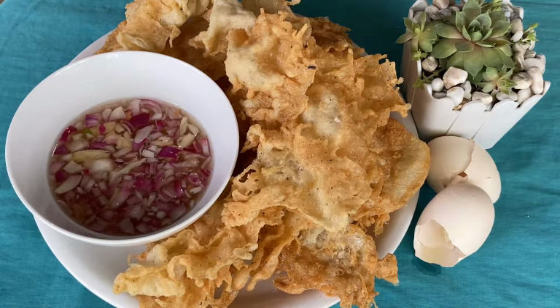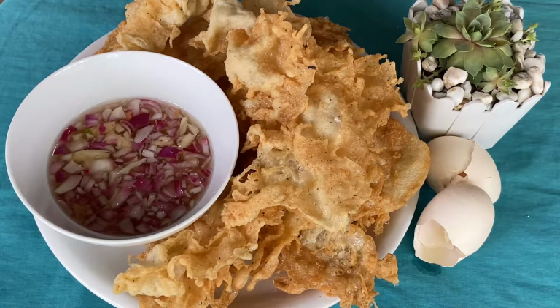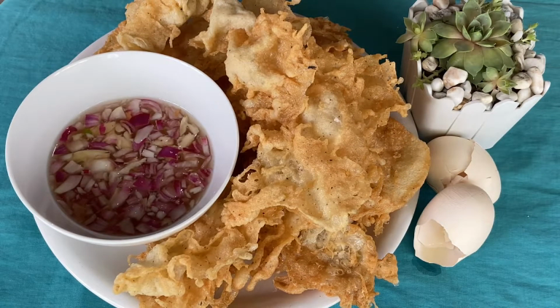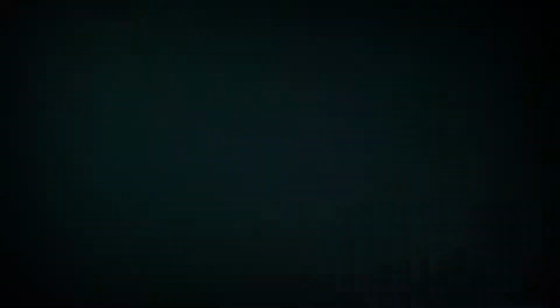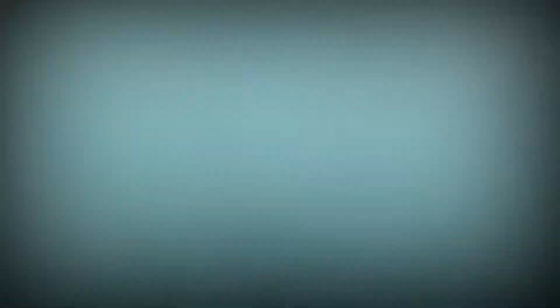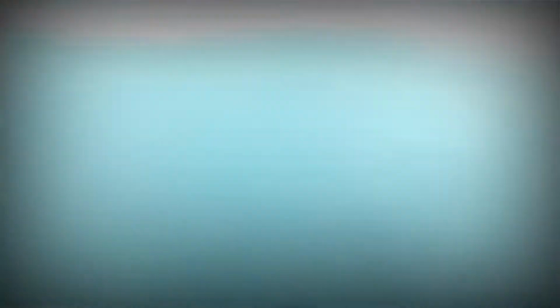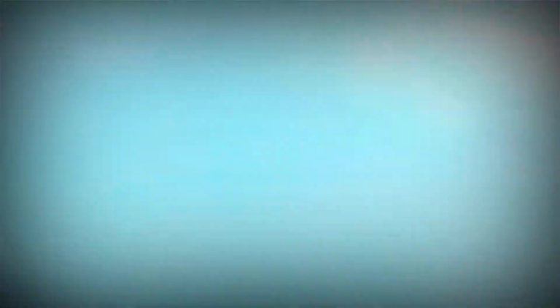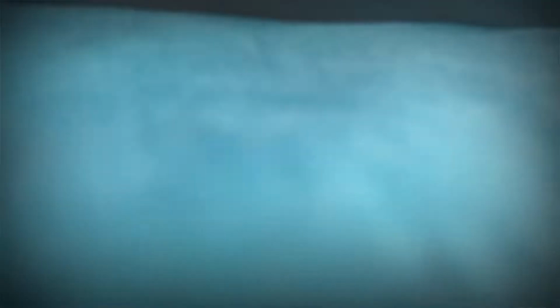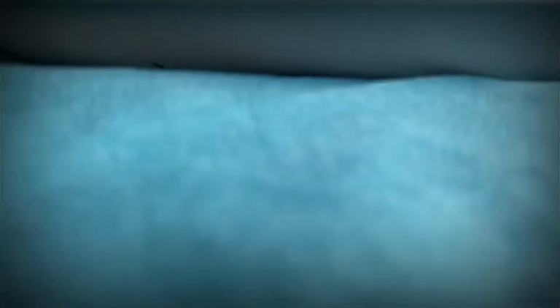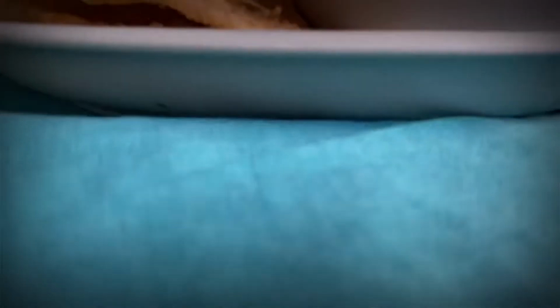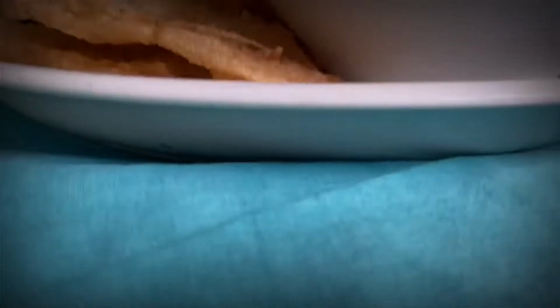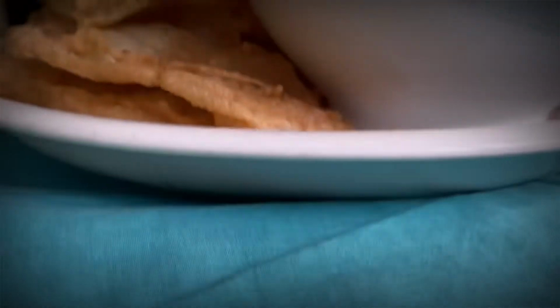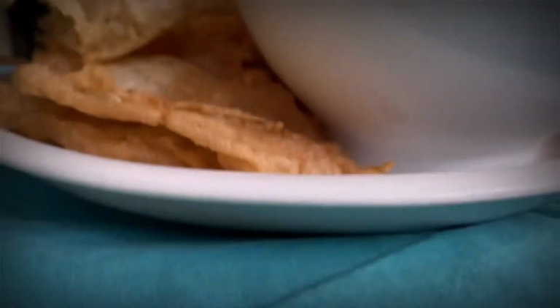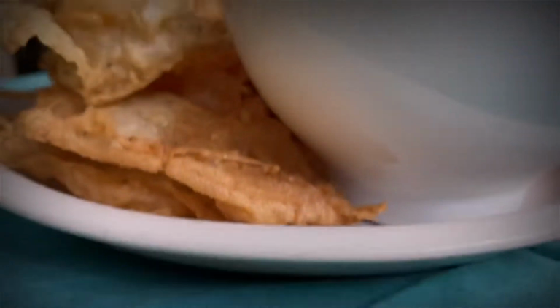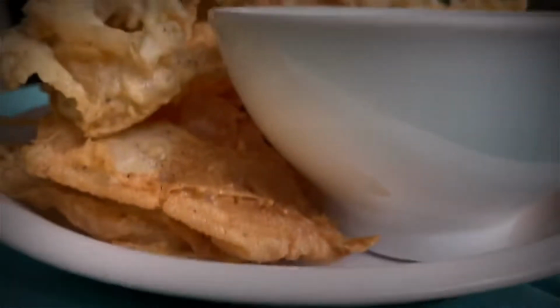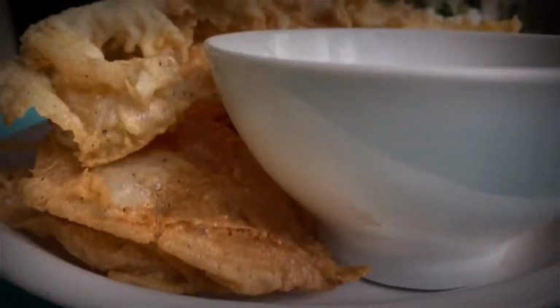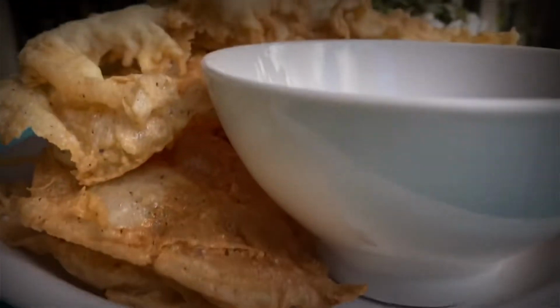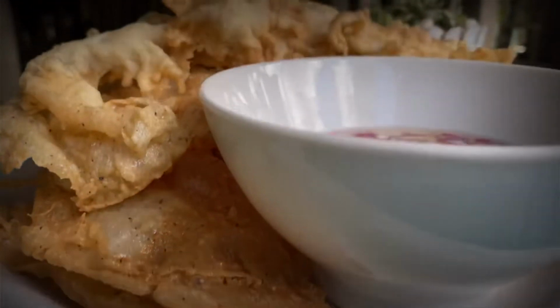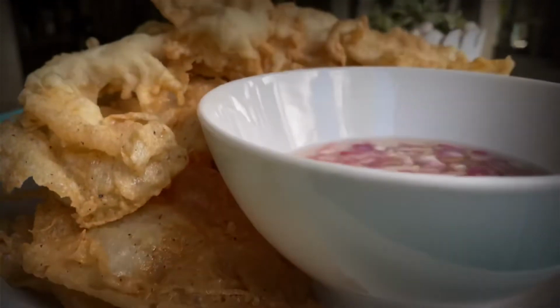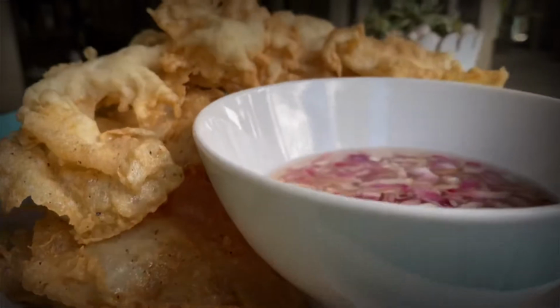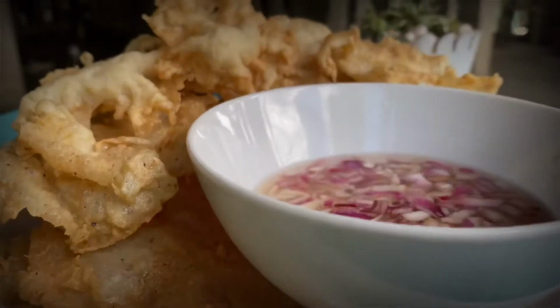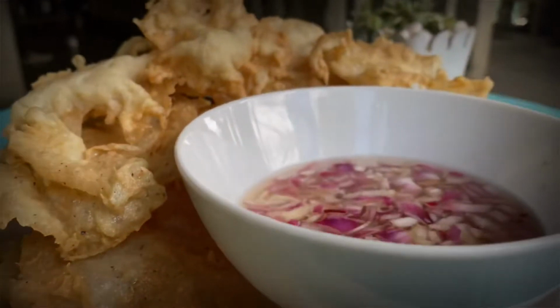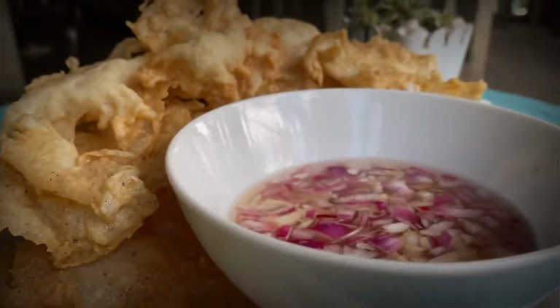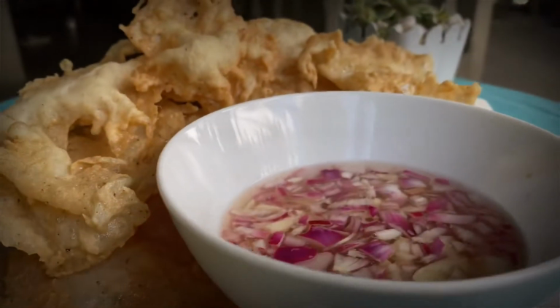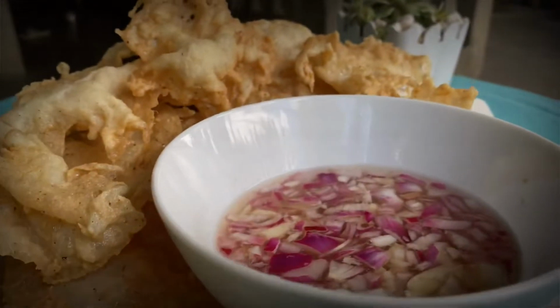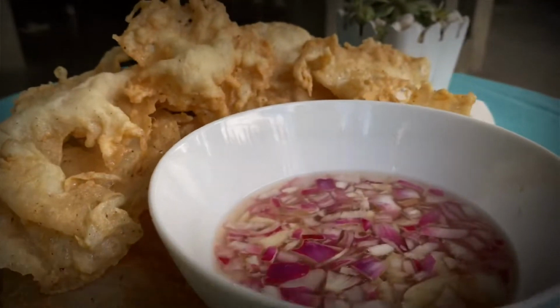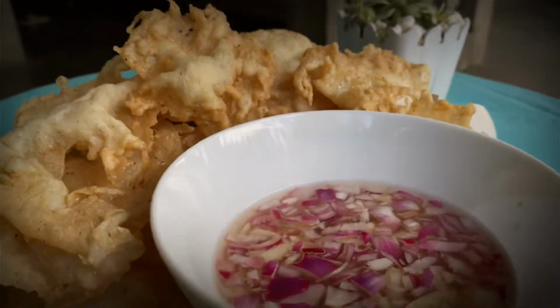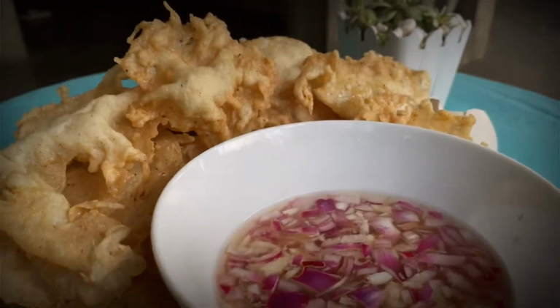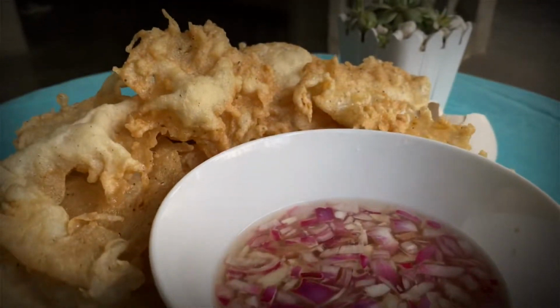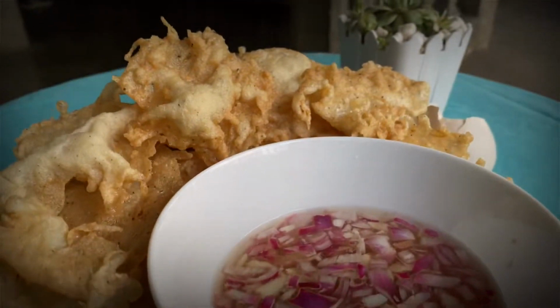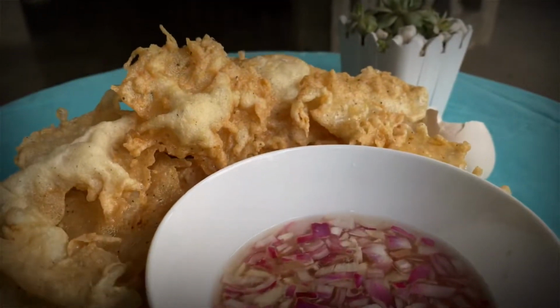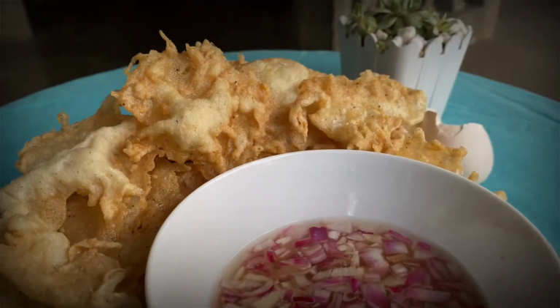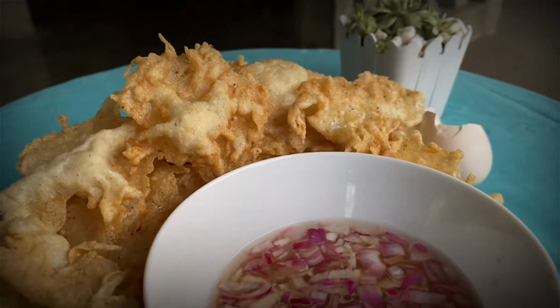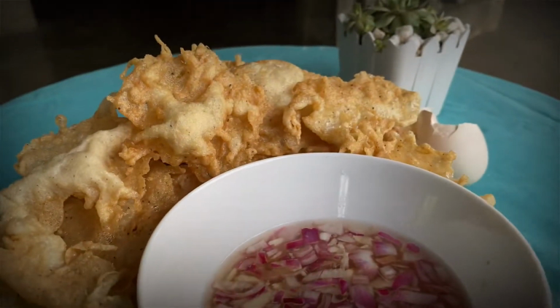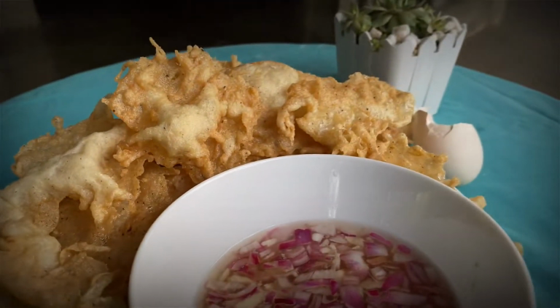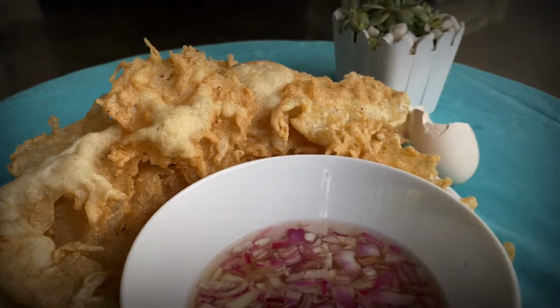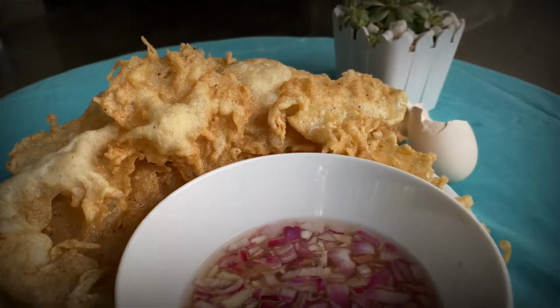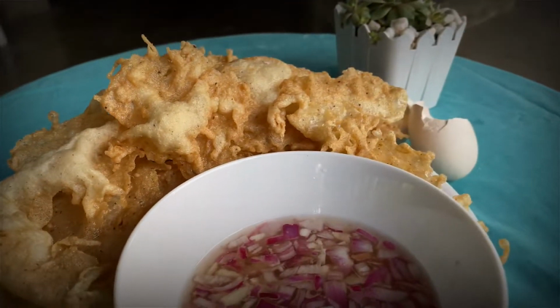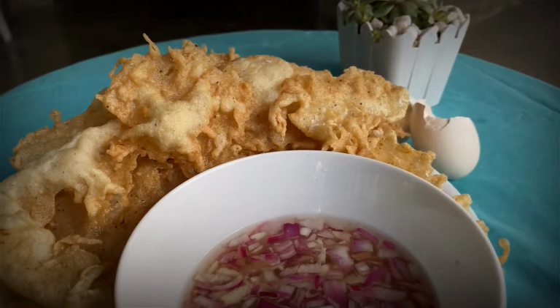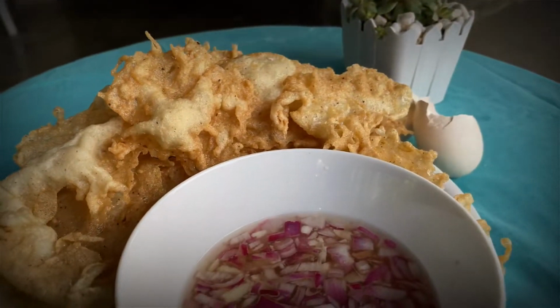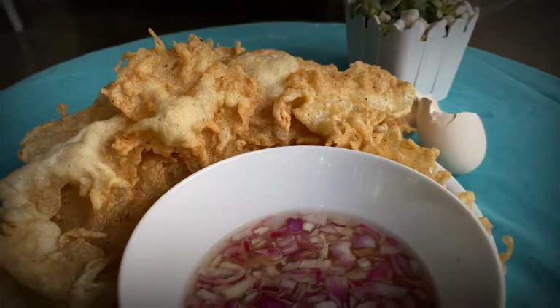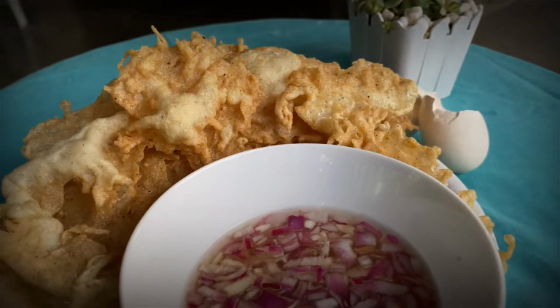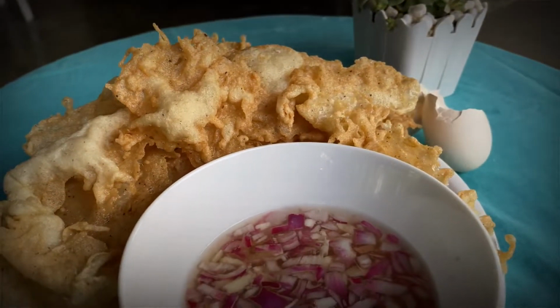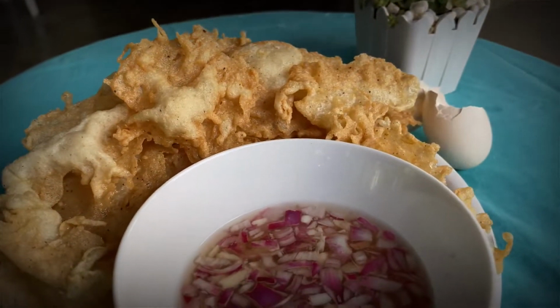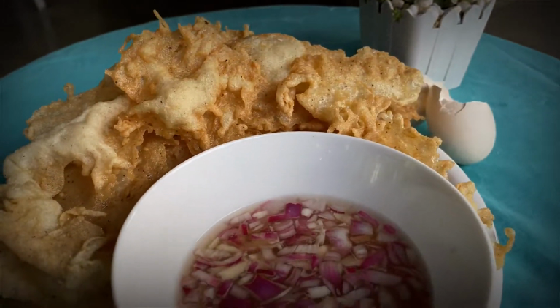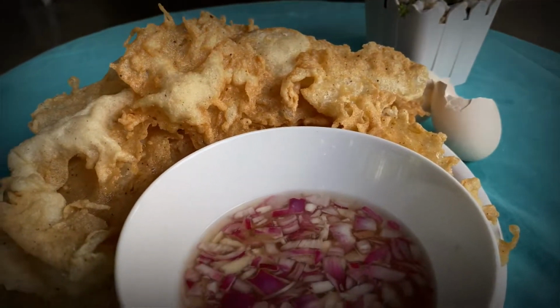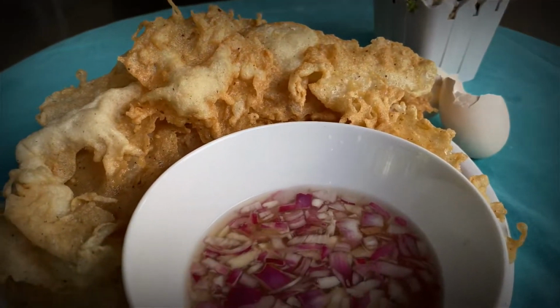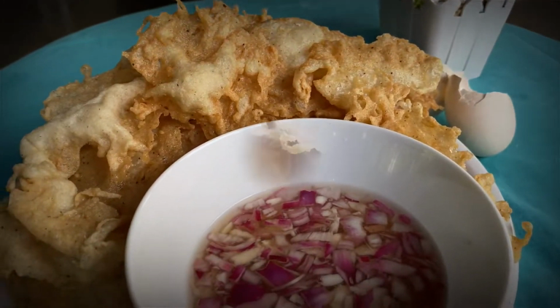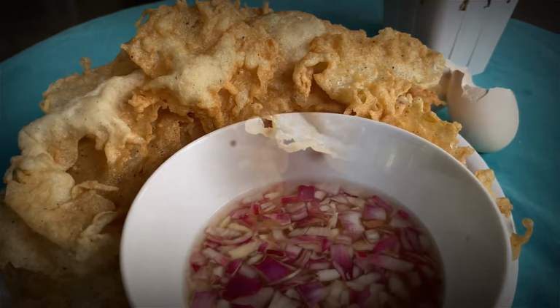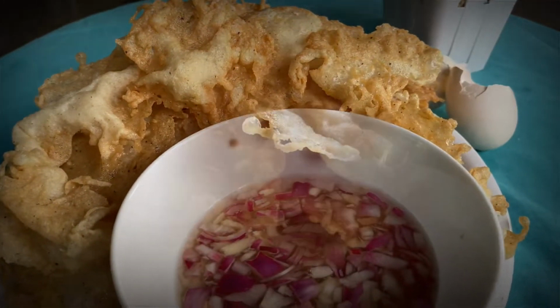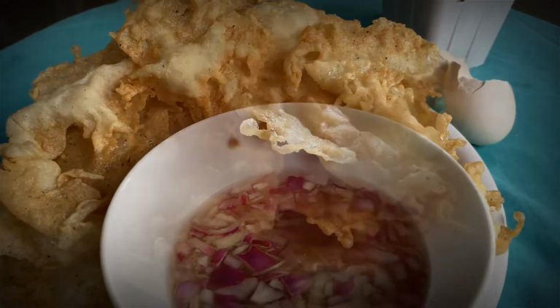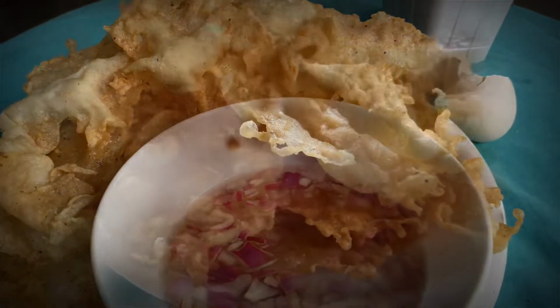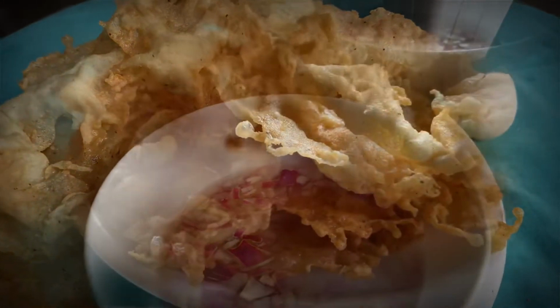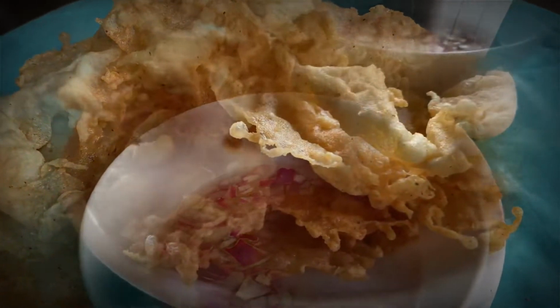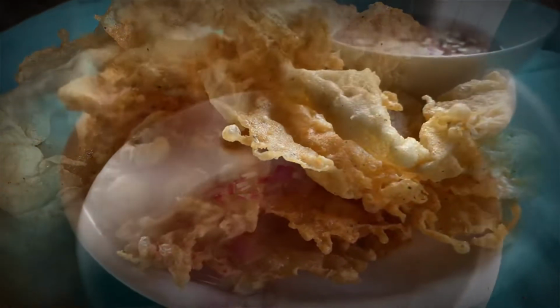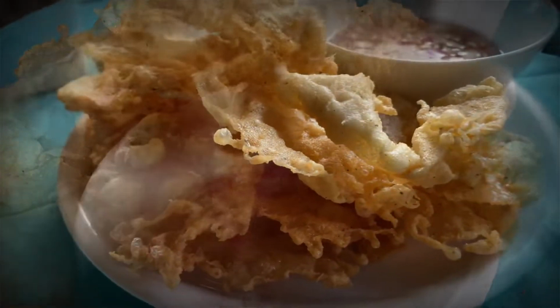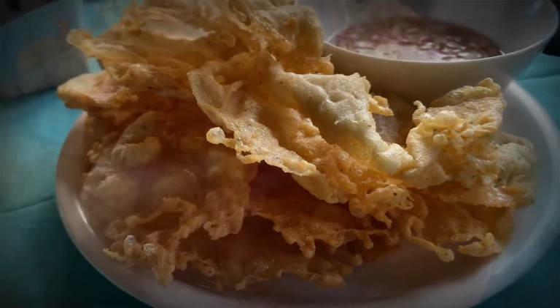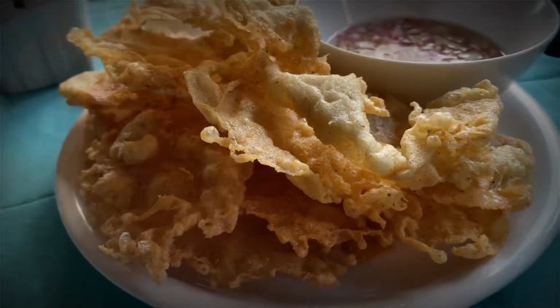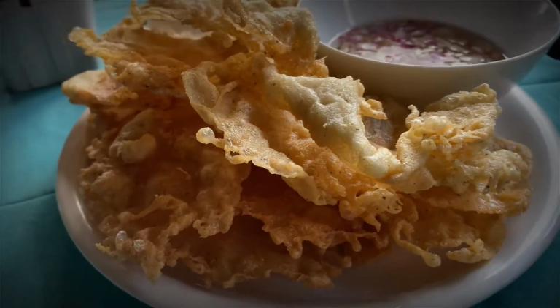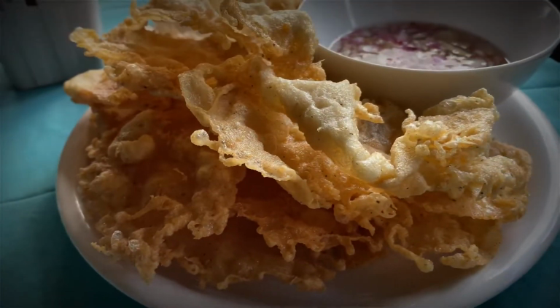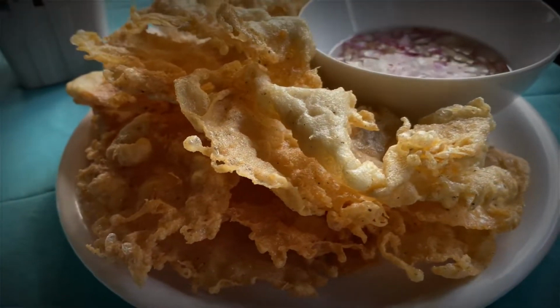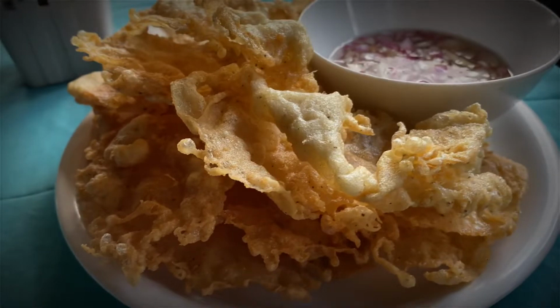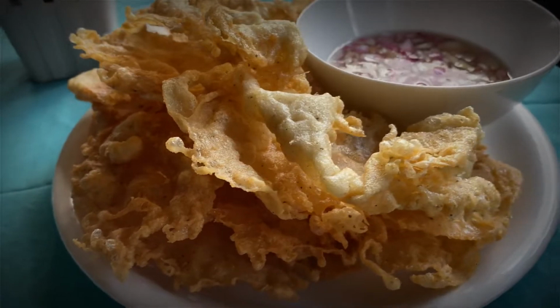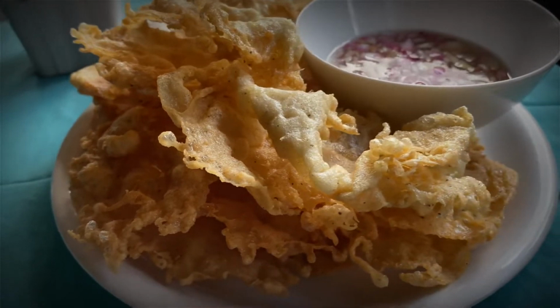At para sa exact measurement ng ating ingredients, ay ipapakita ko sa bandang huli ng ating video. Abangan nyo na lang, mga ka-Bergs.